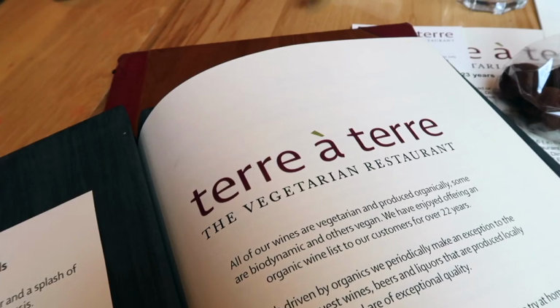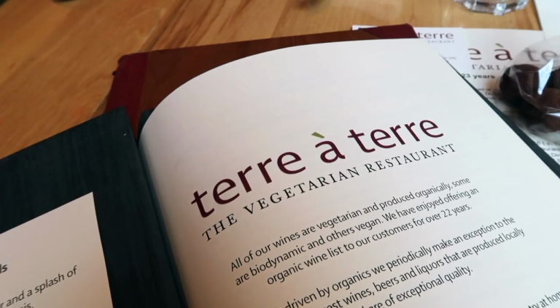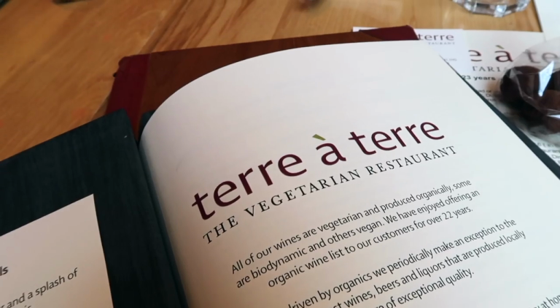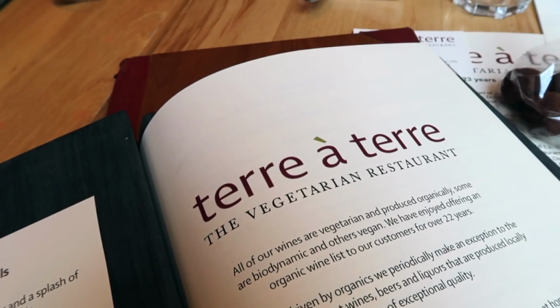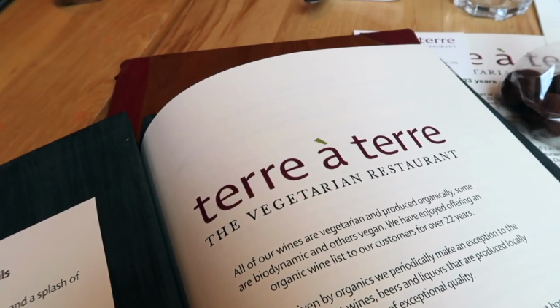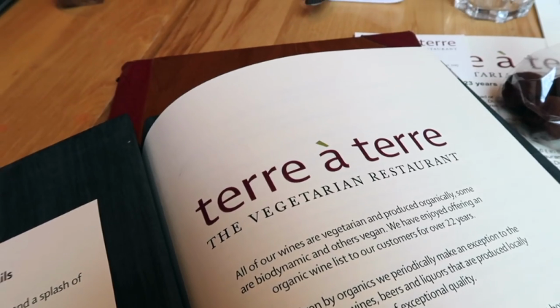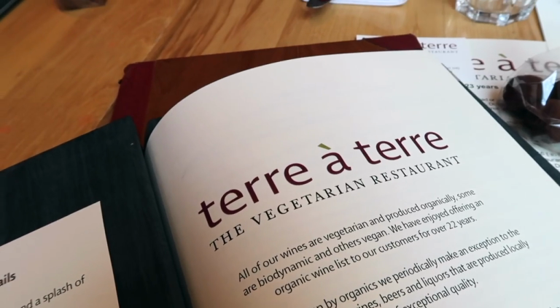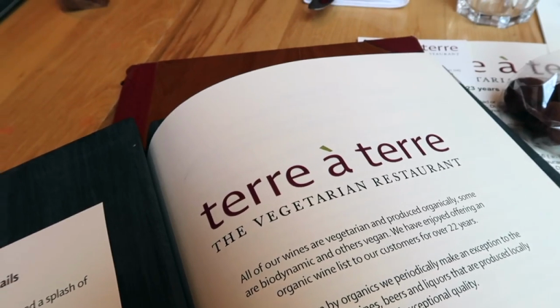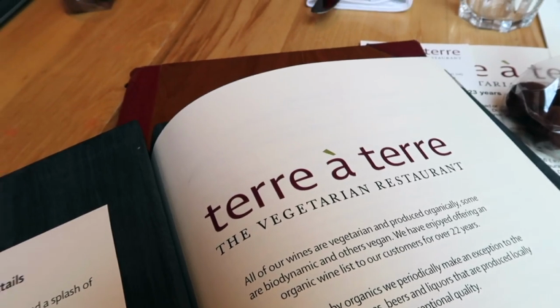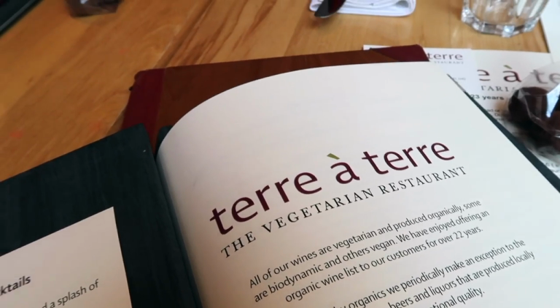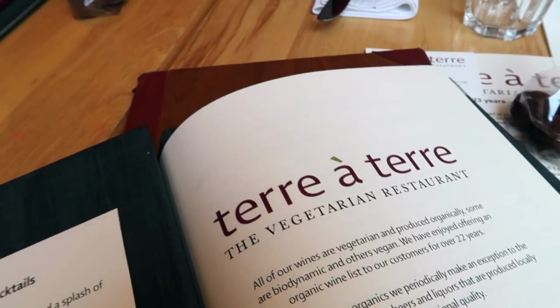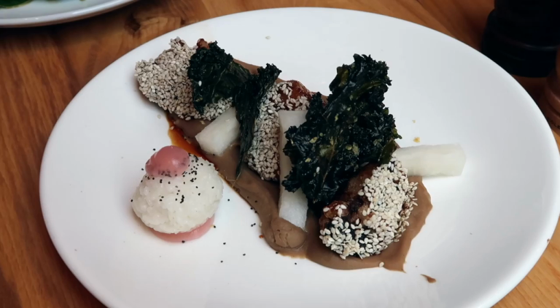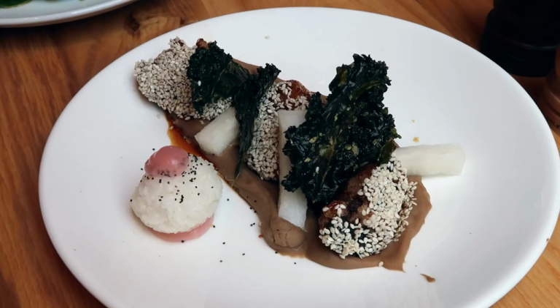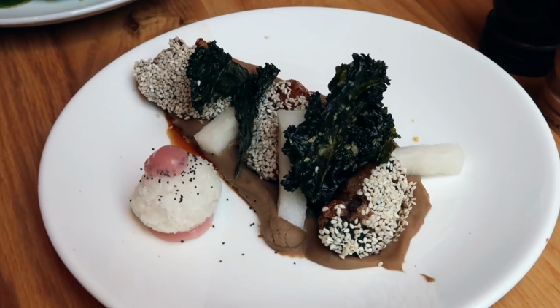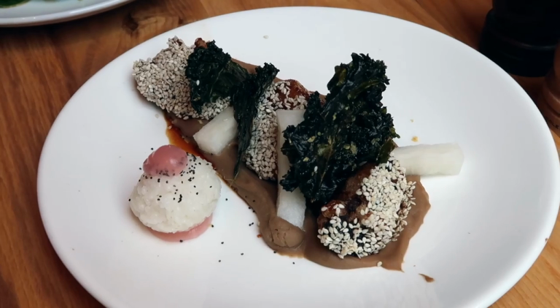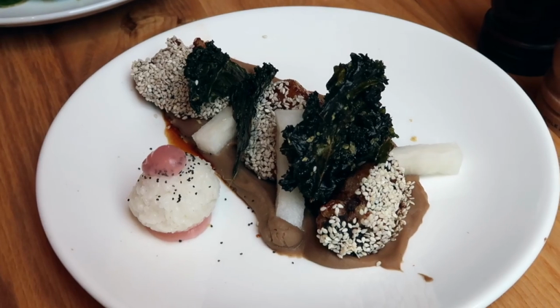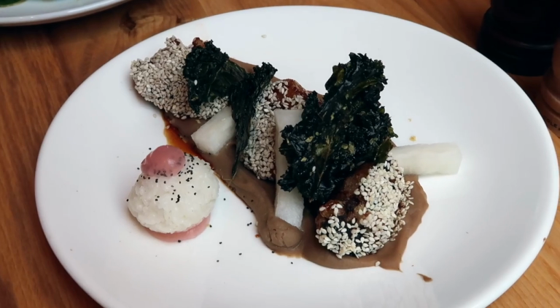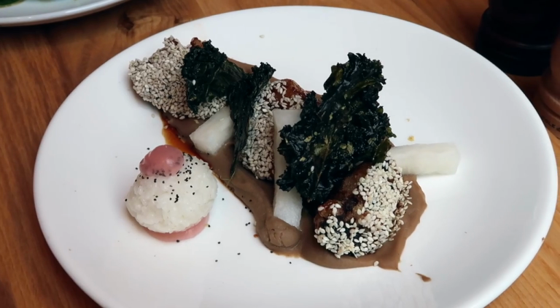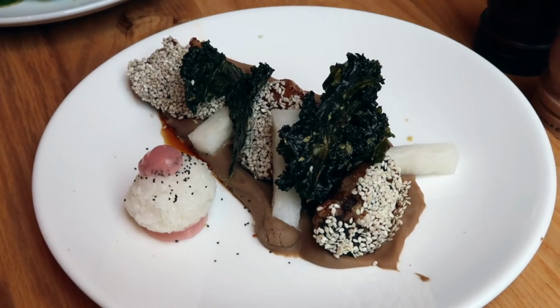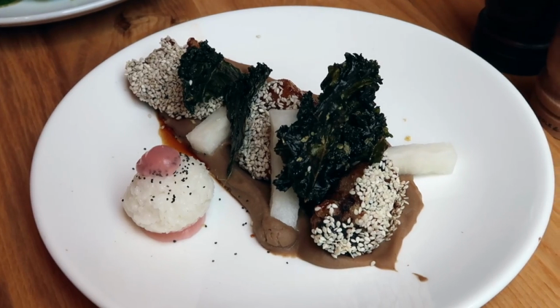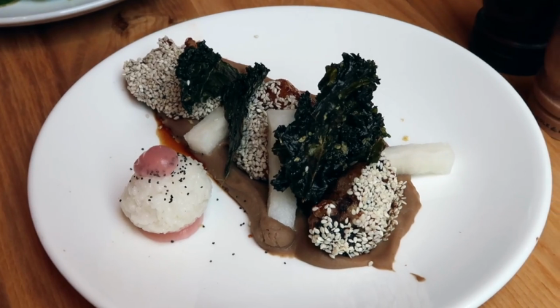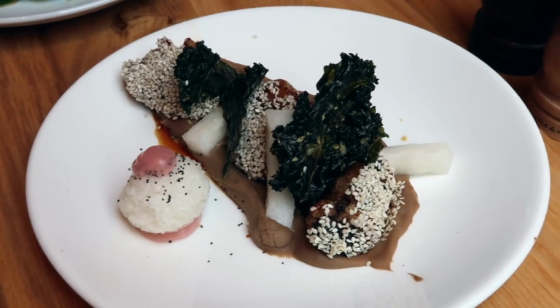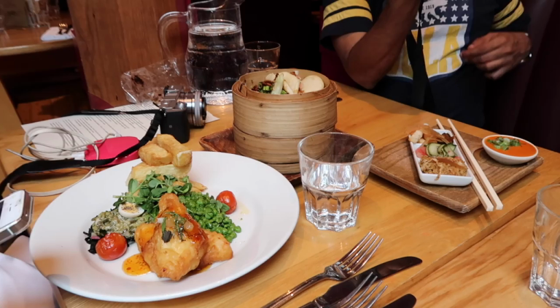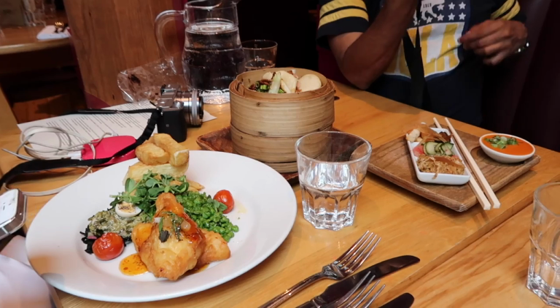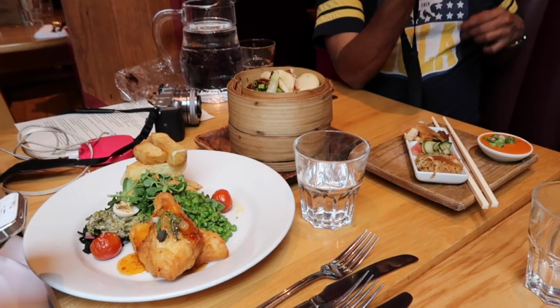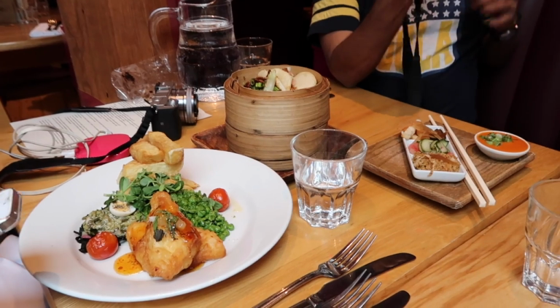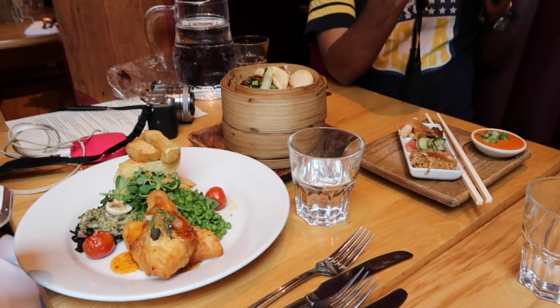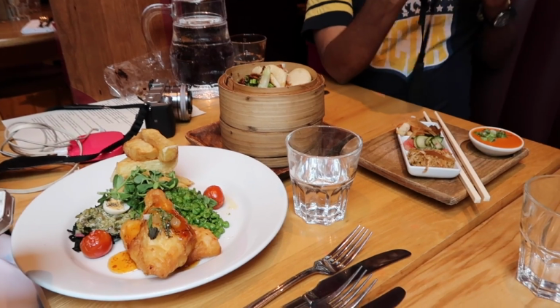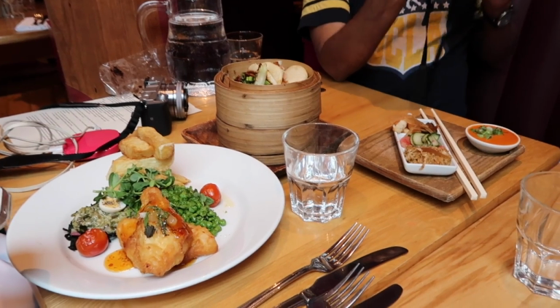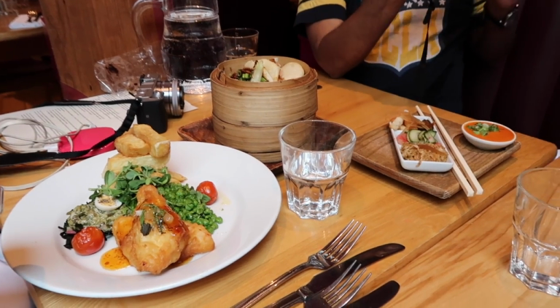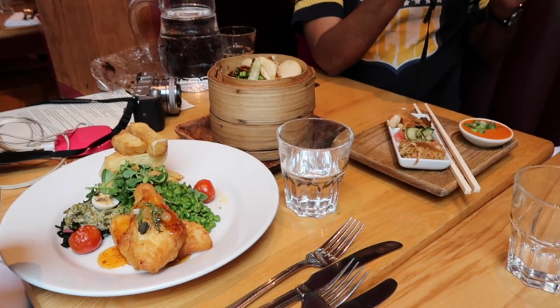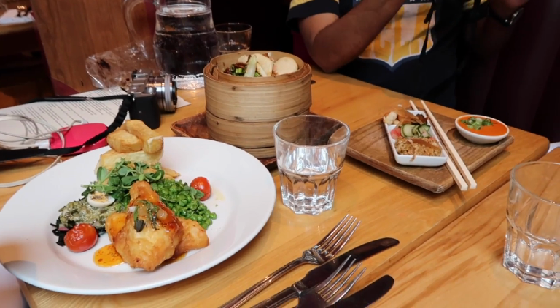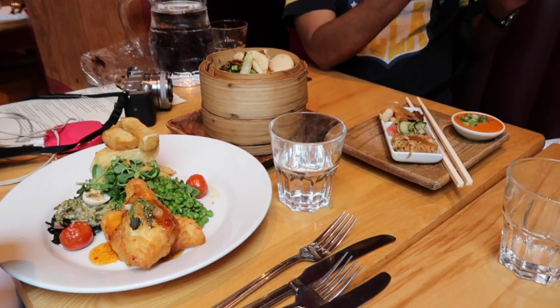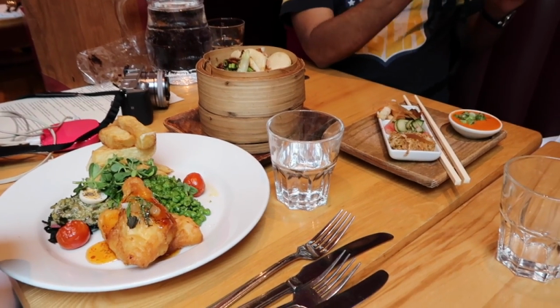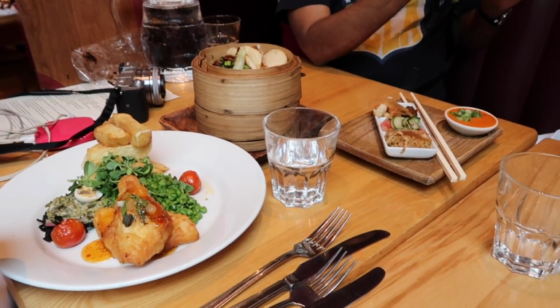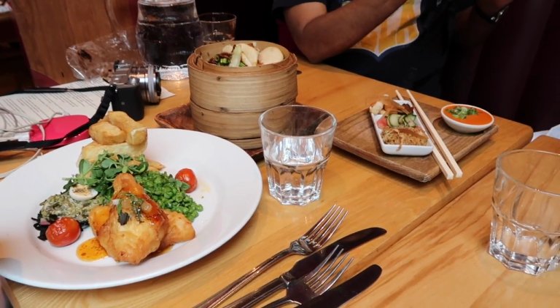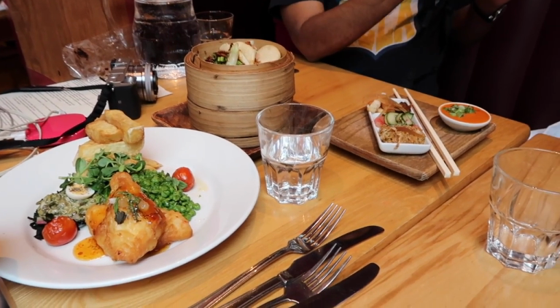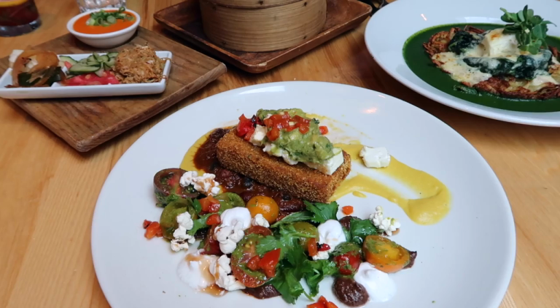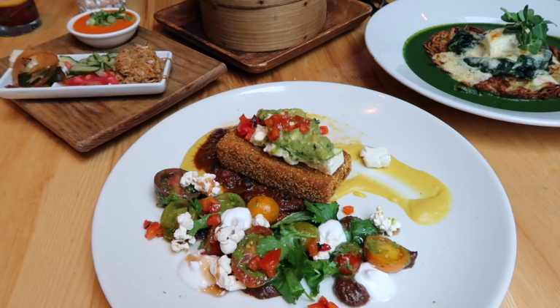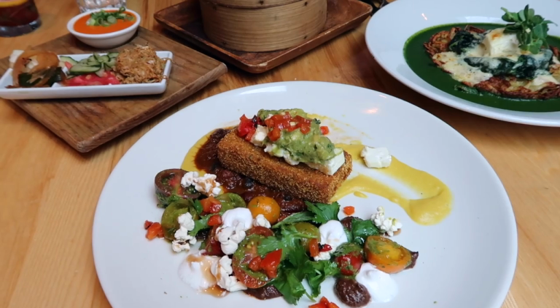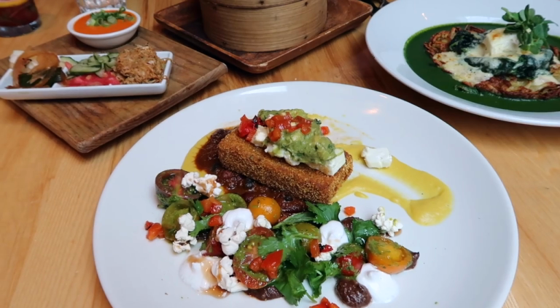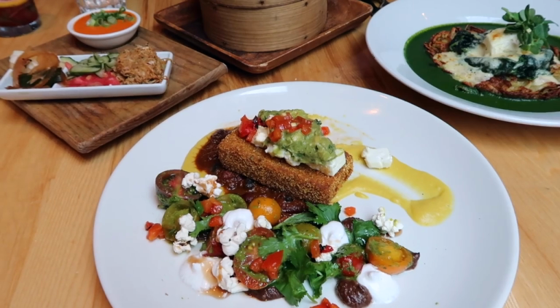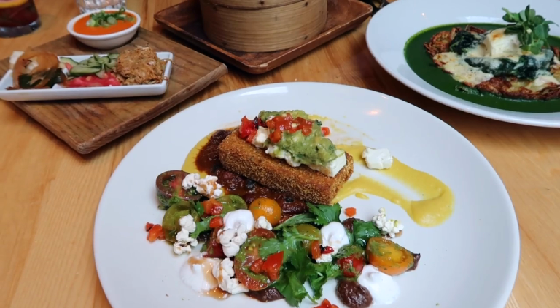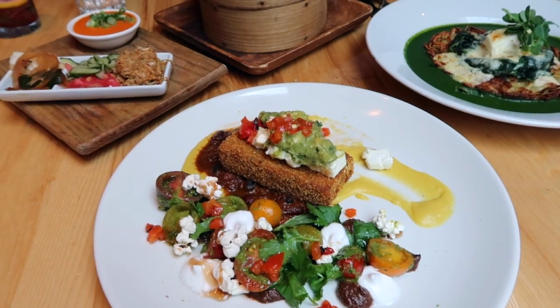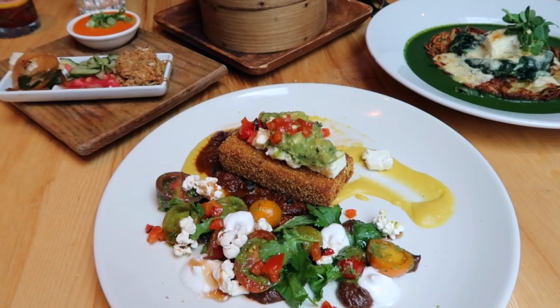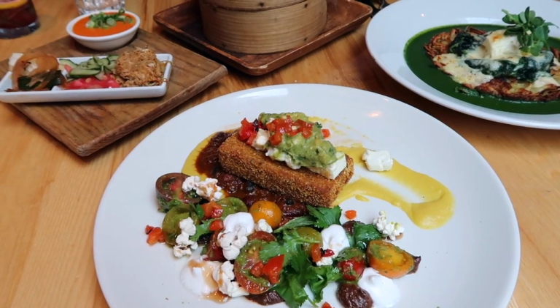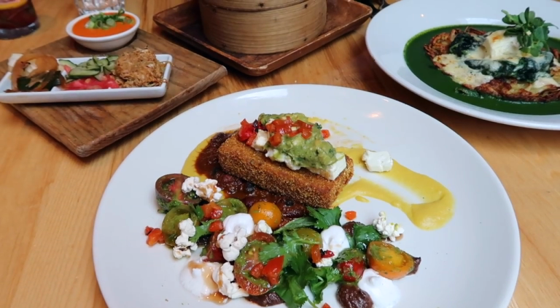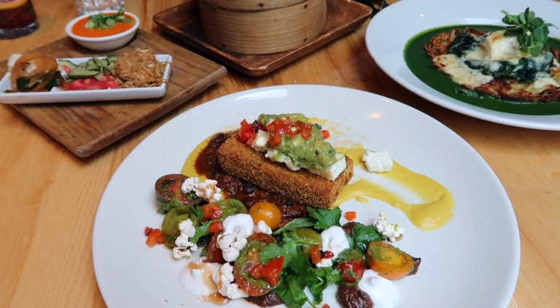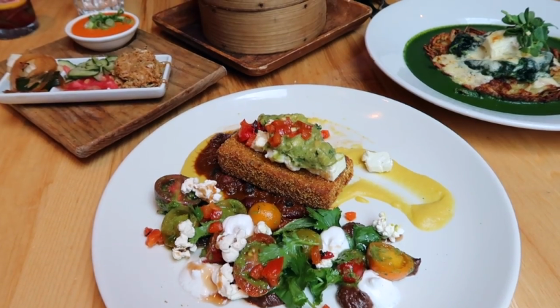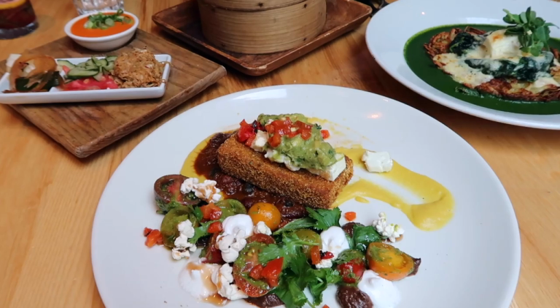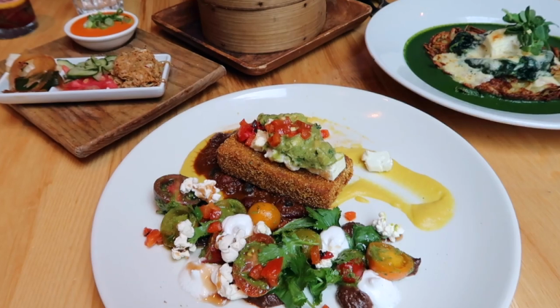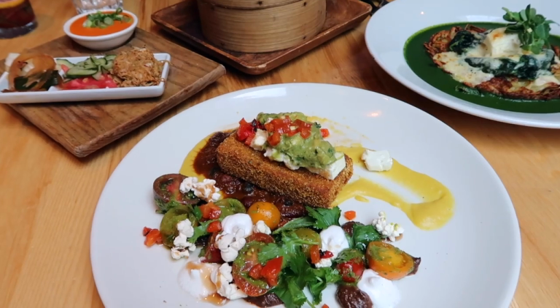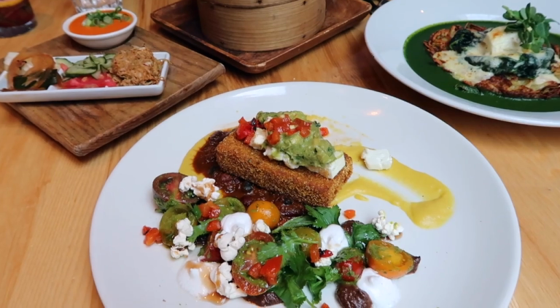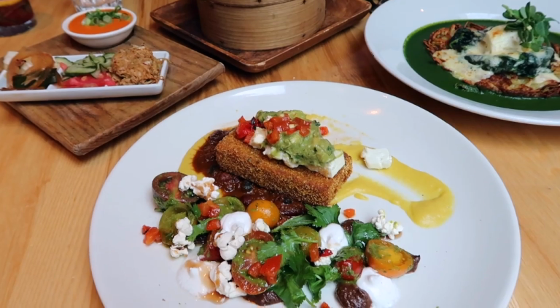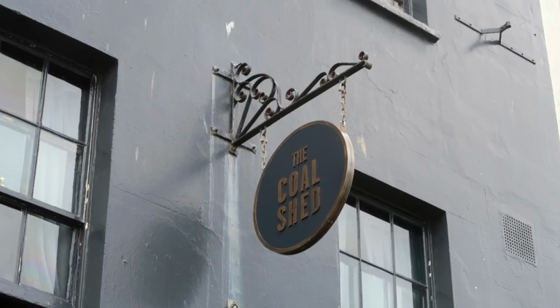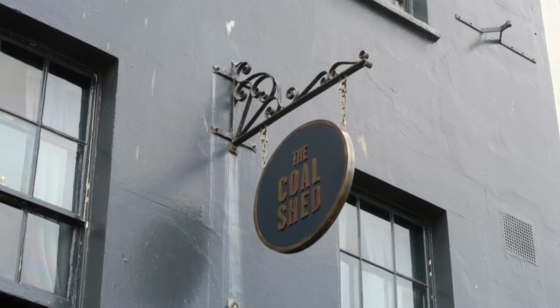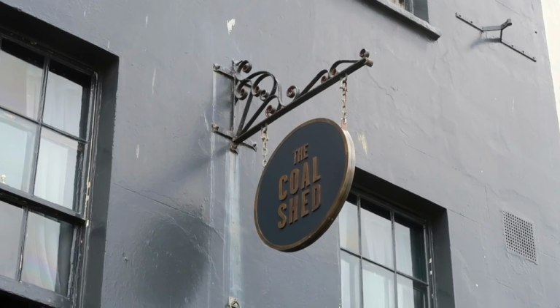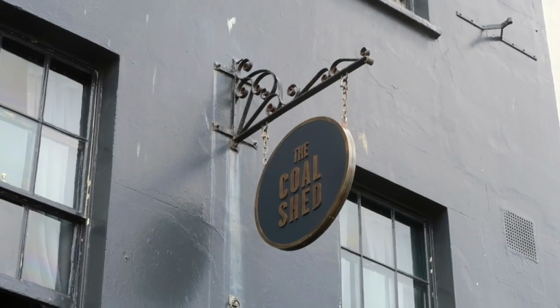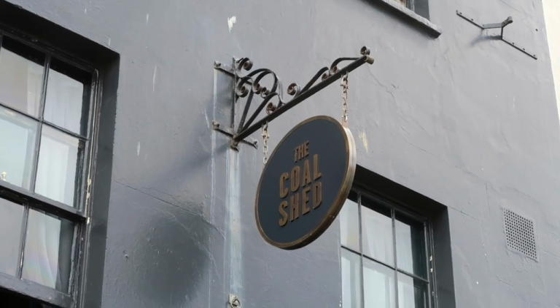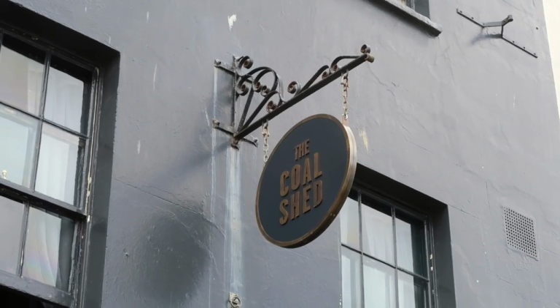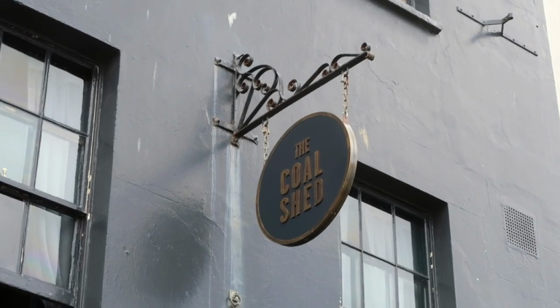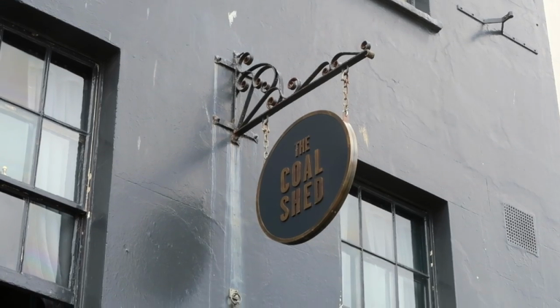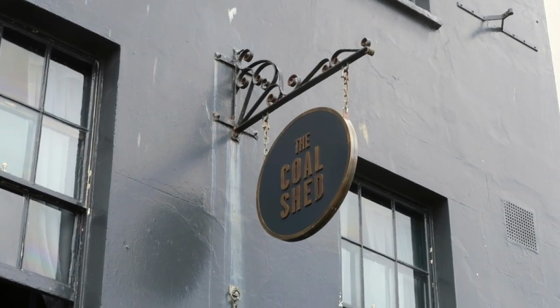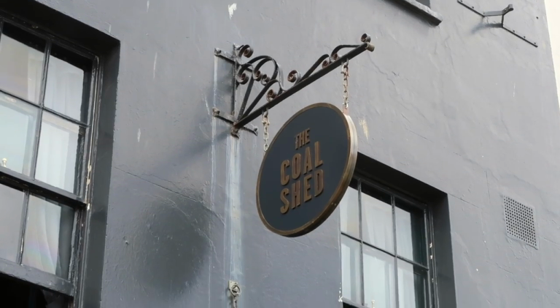Make sure you arrive on an empty stomach, because Brighton has some amazing restaurants — whether you're a vegetarian or not so much.